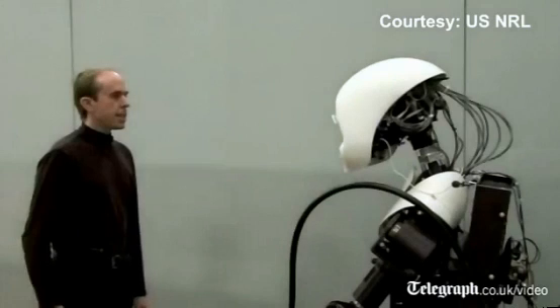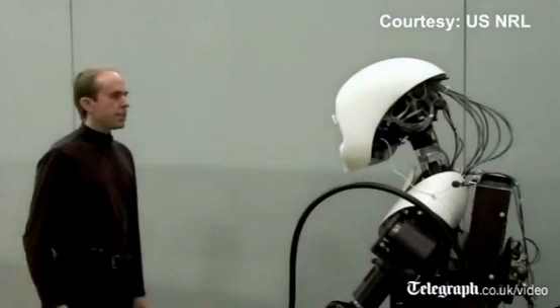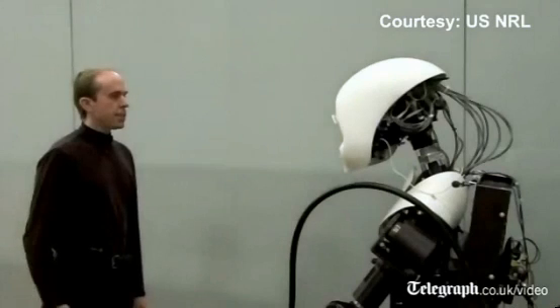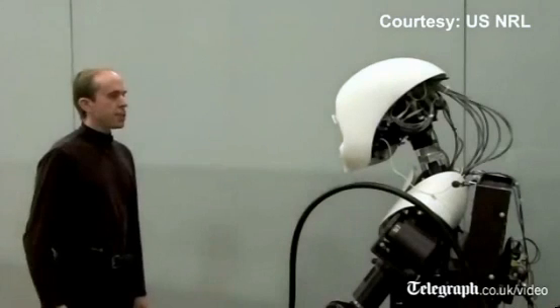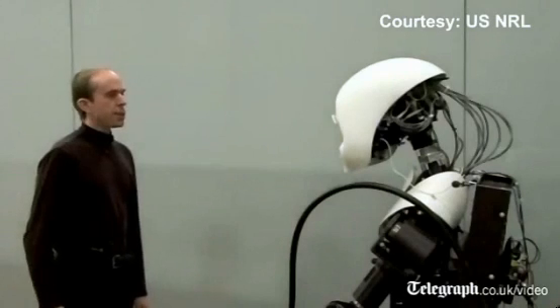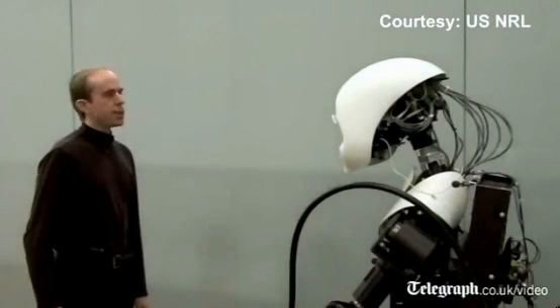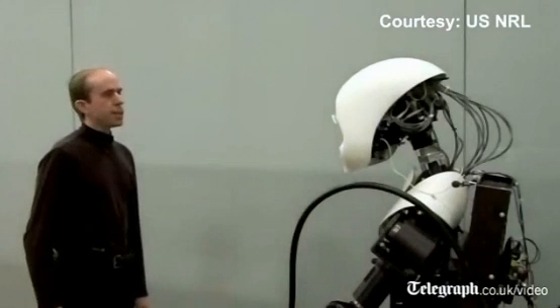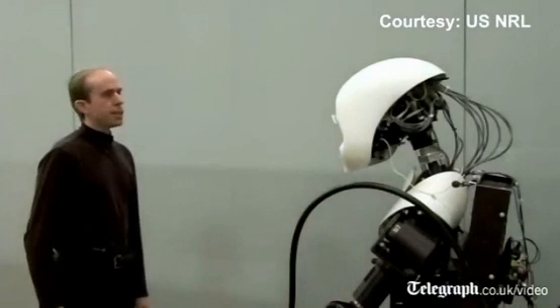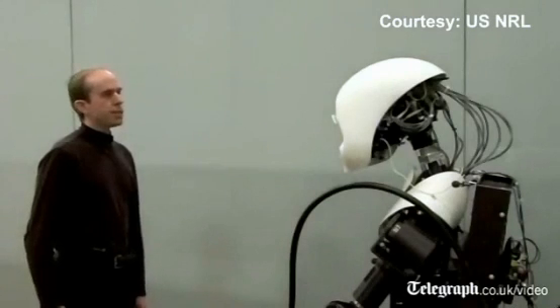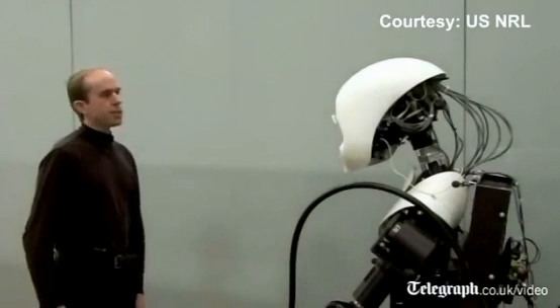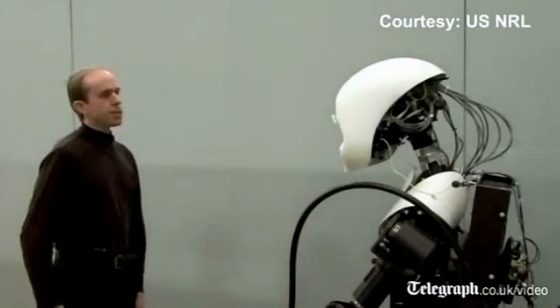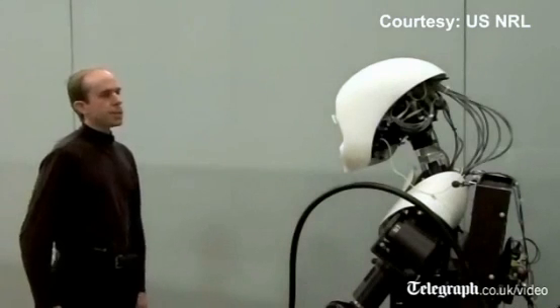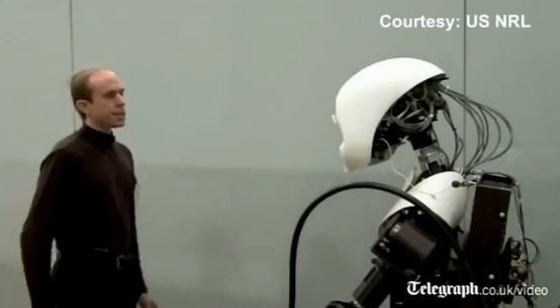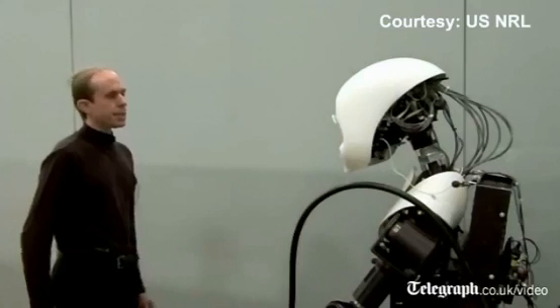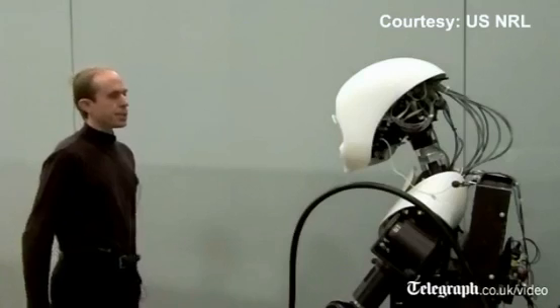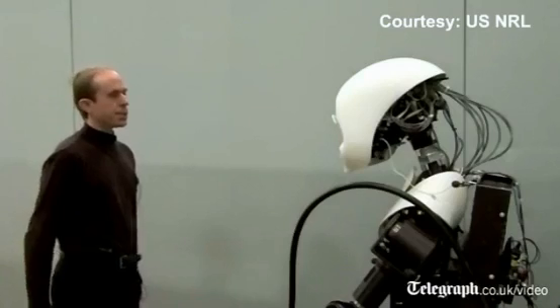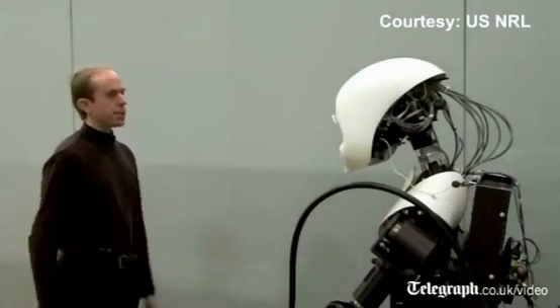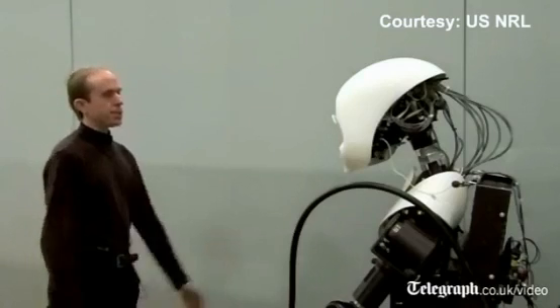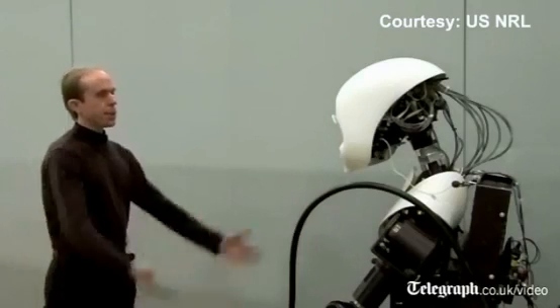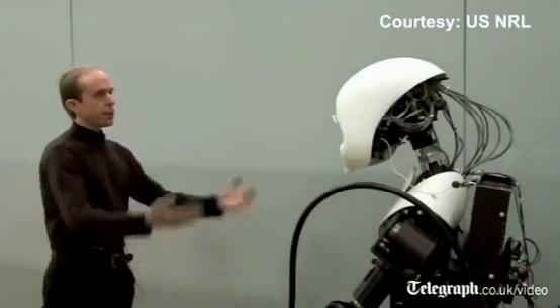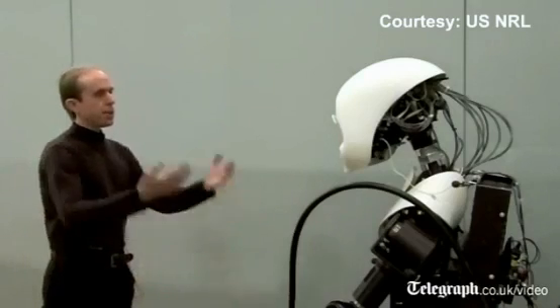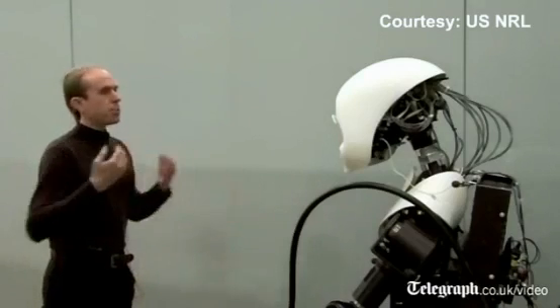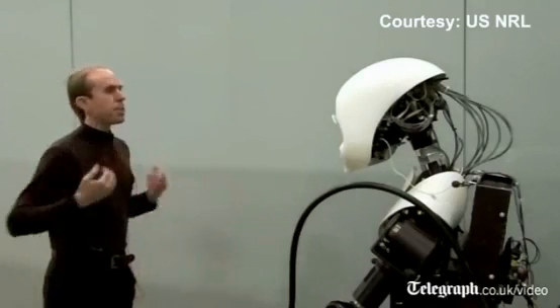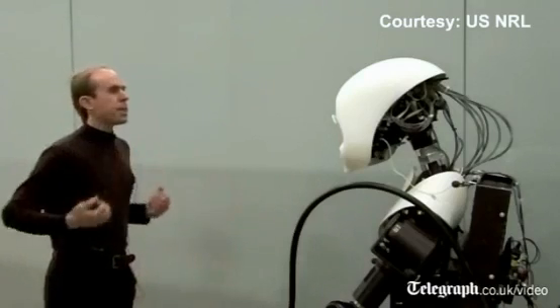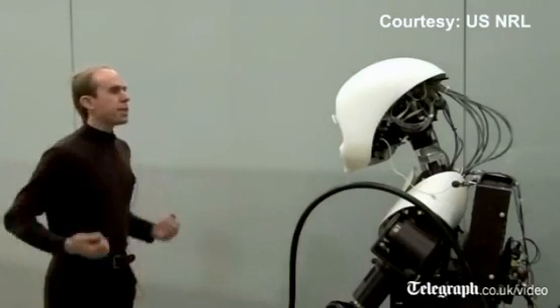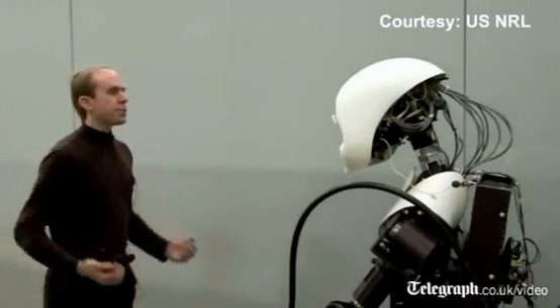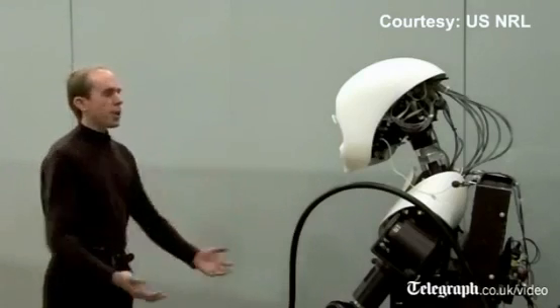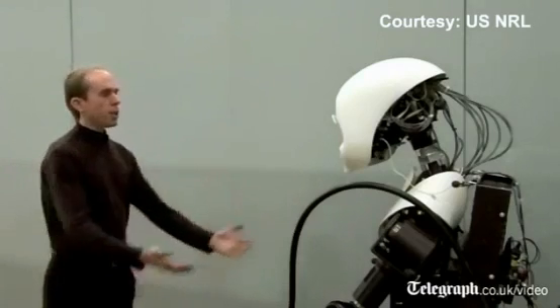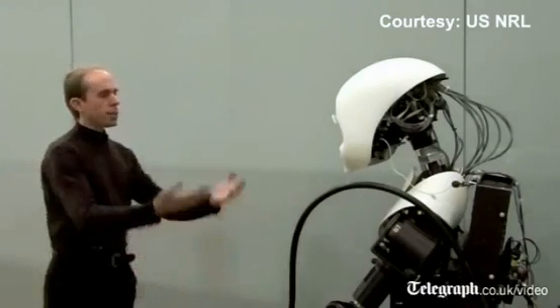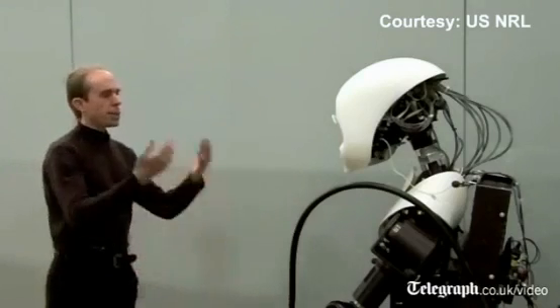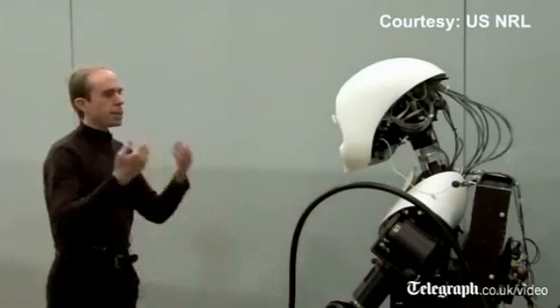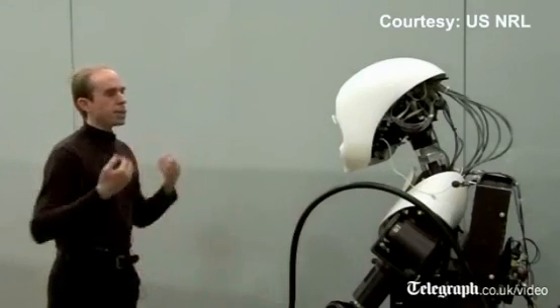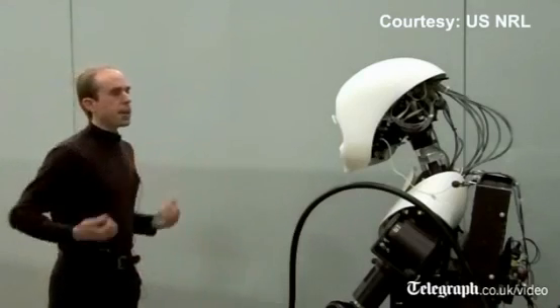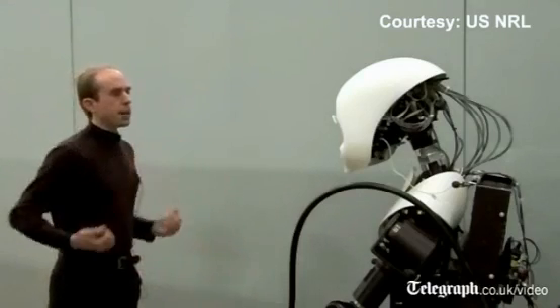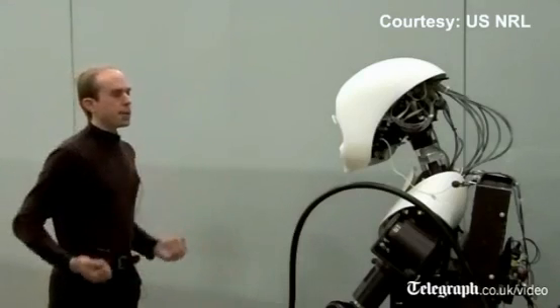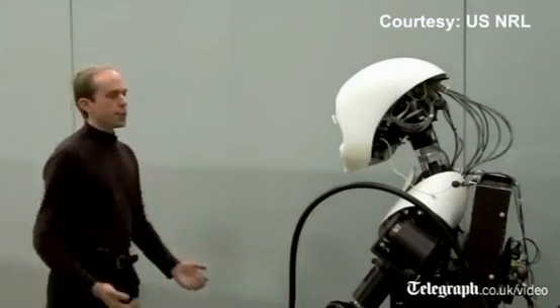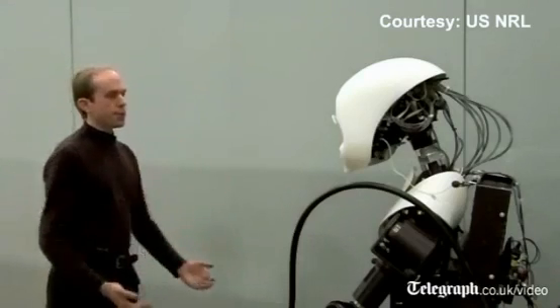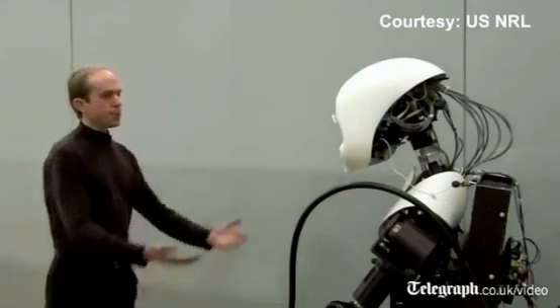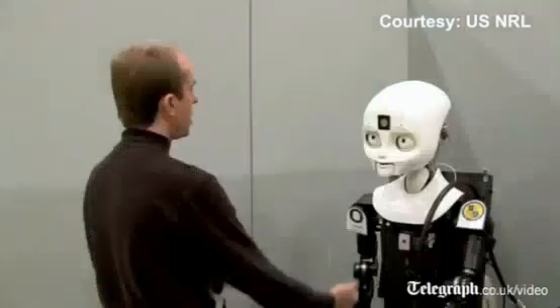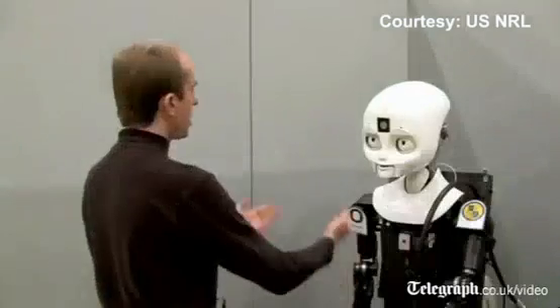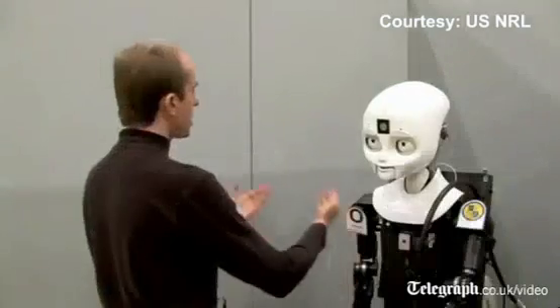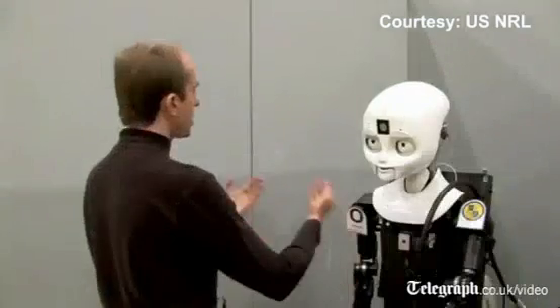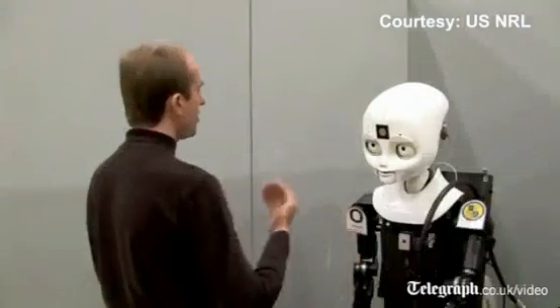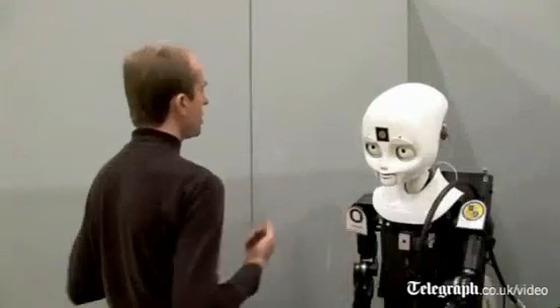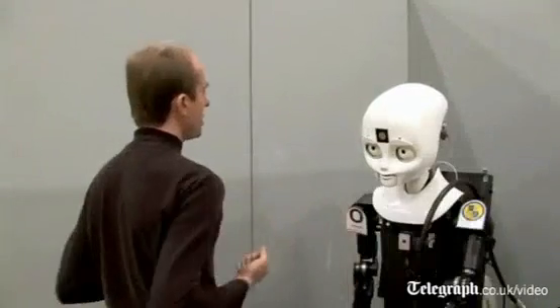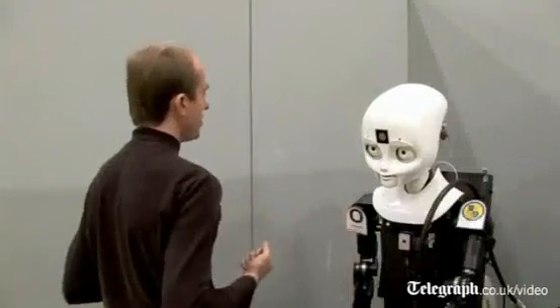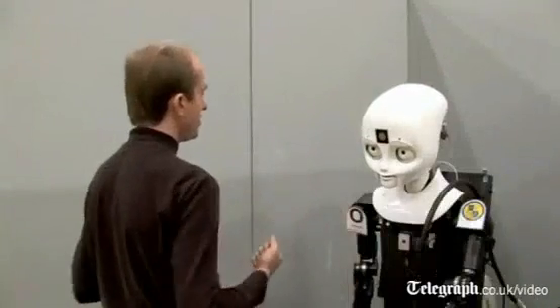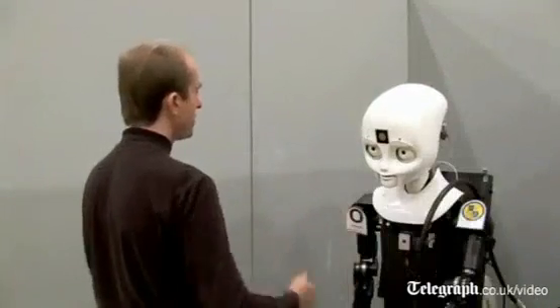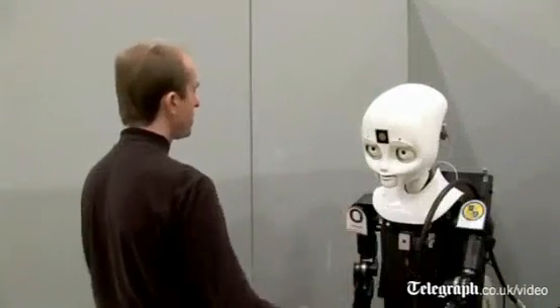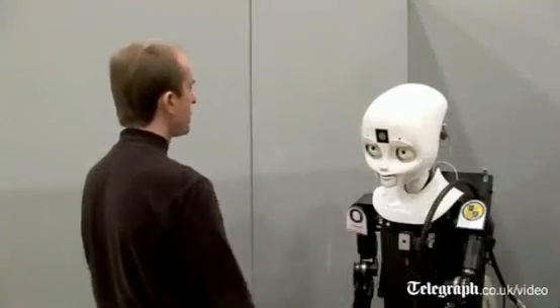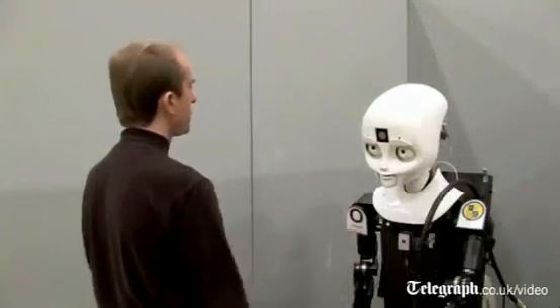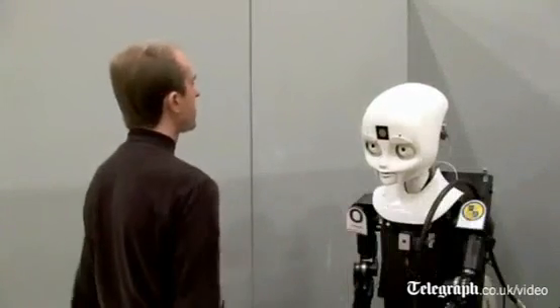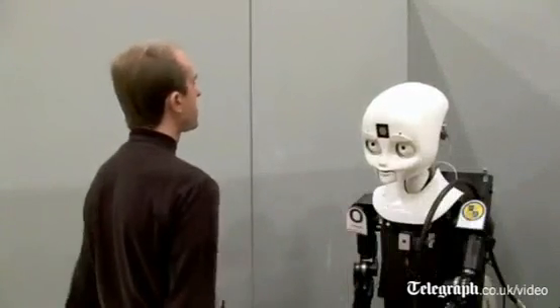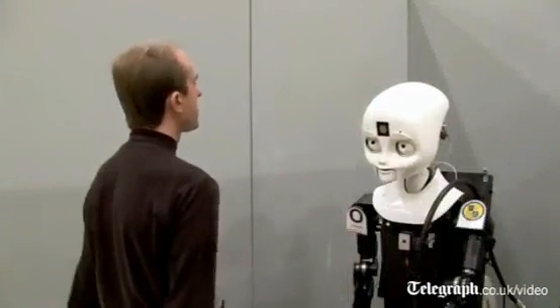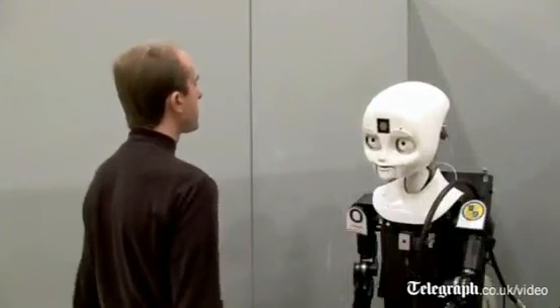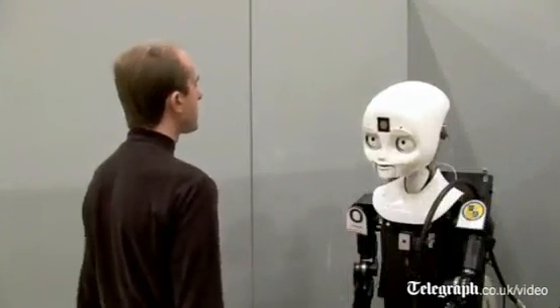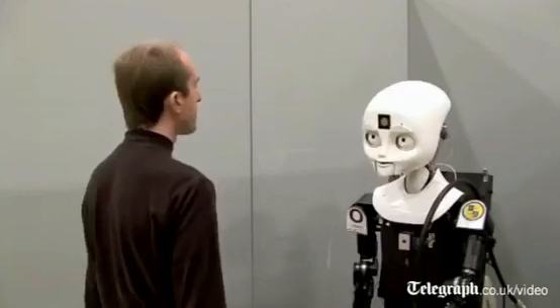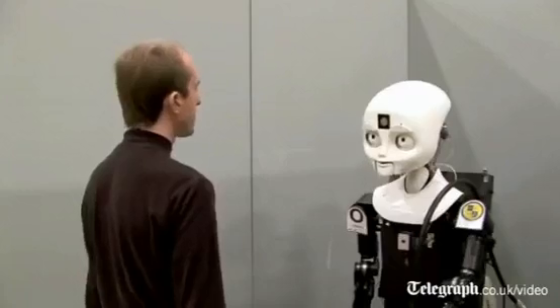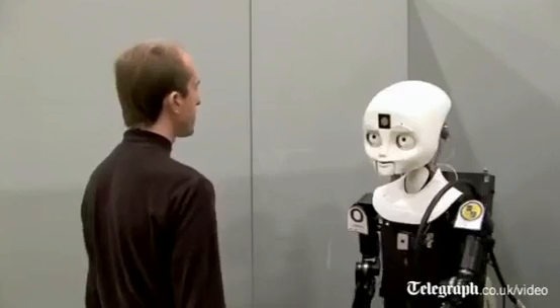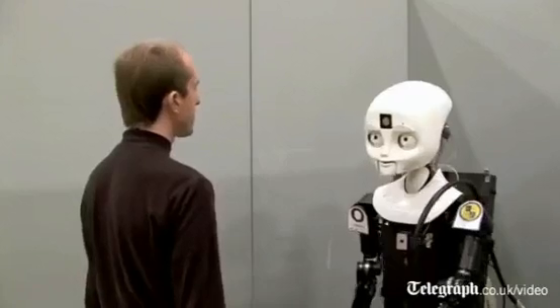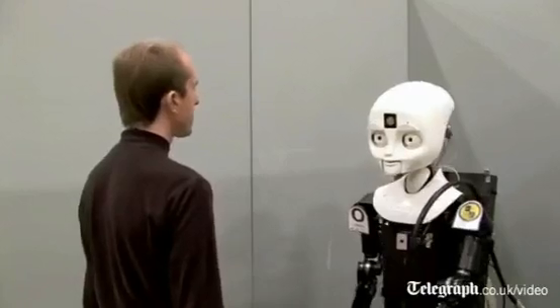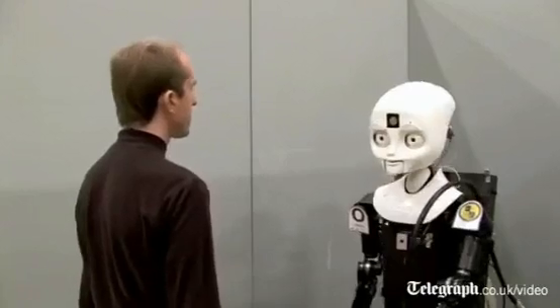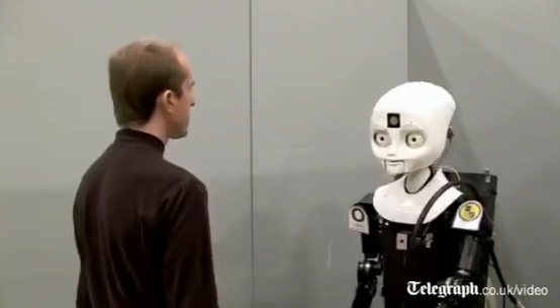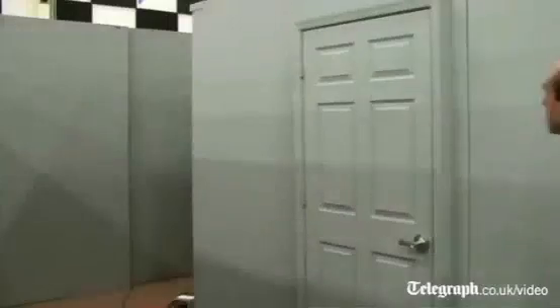Octavia, we're in need of your assistance. Please follow me to the supply room. Okay, moving to goal.